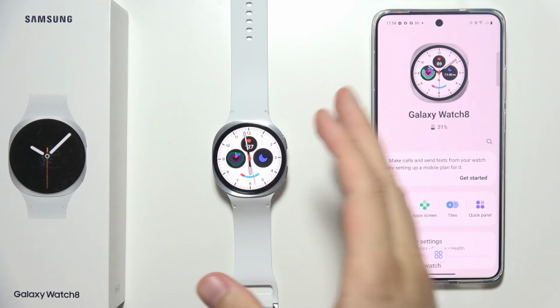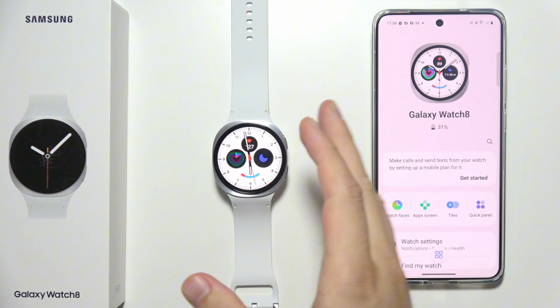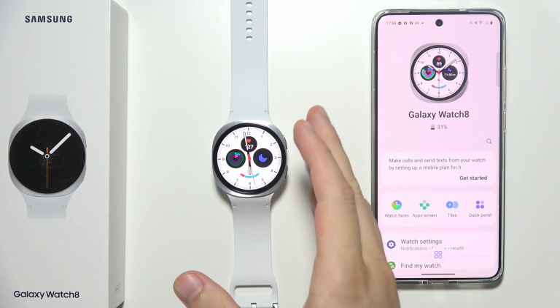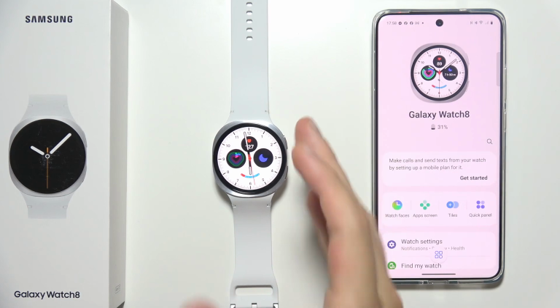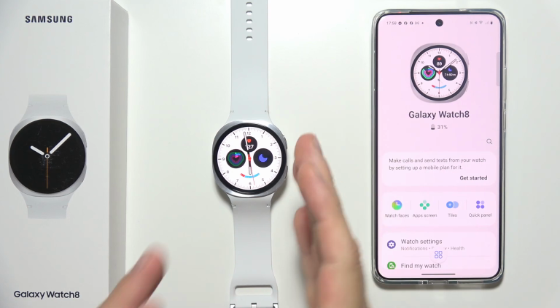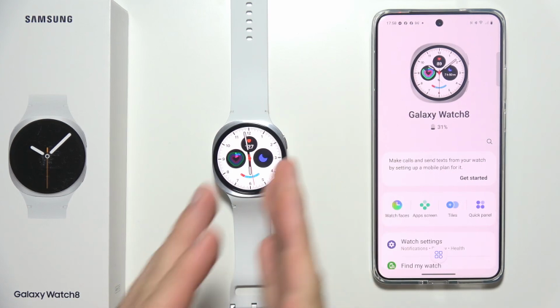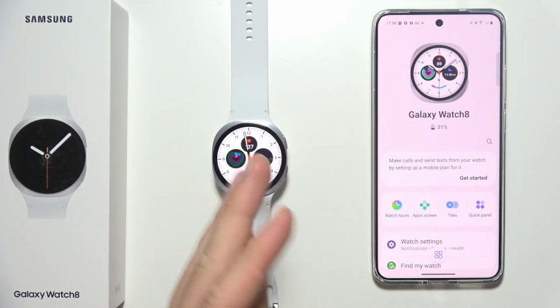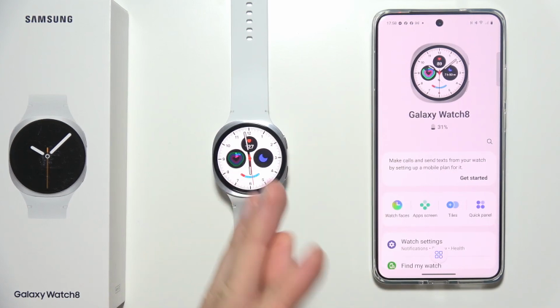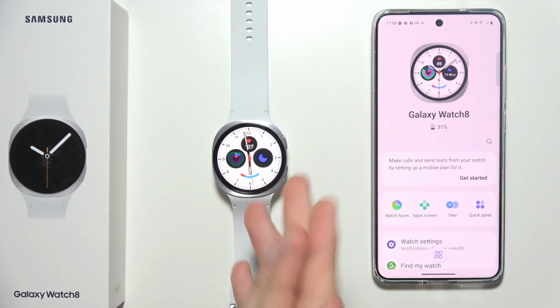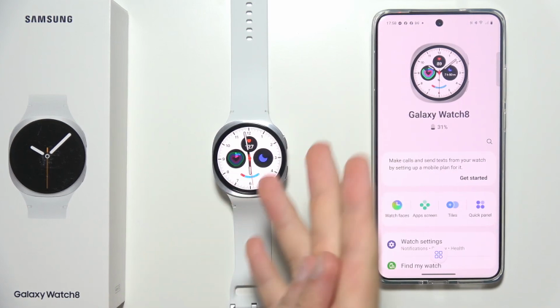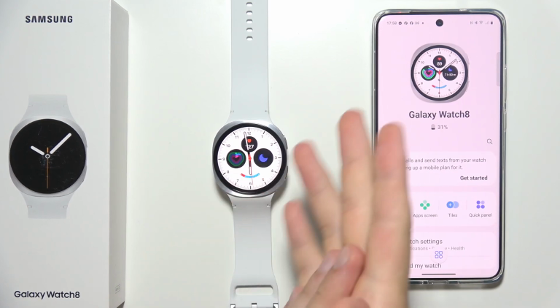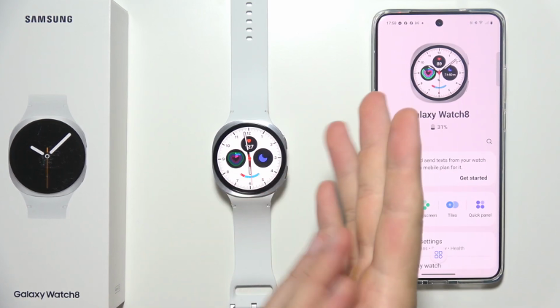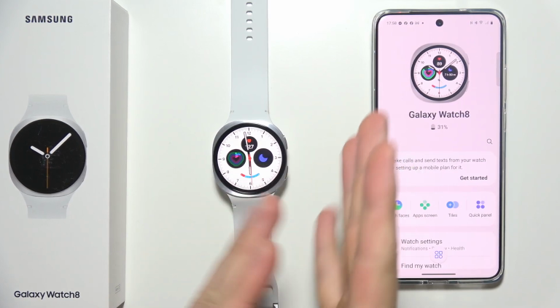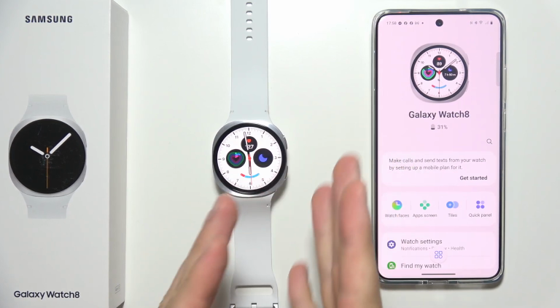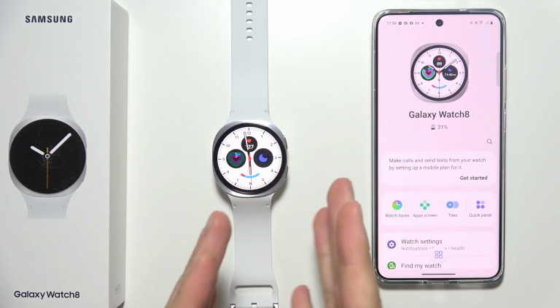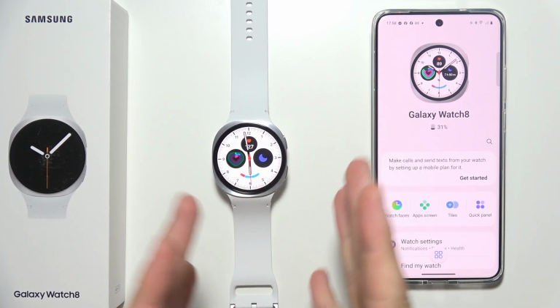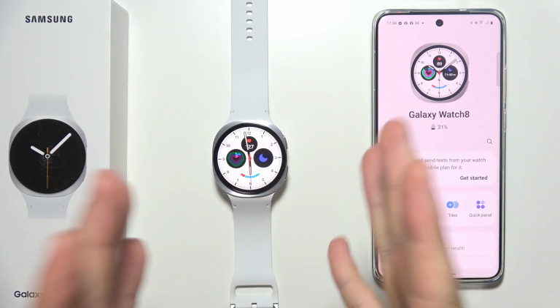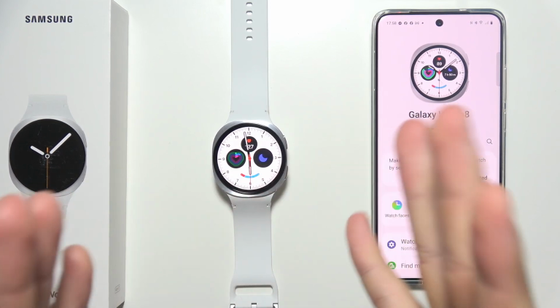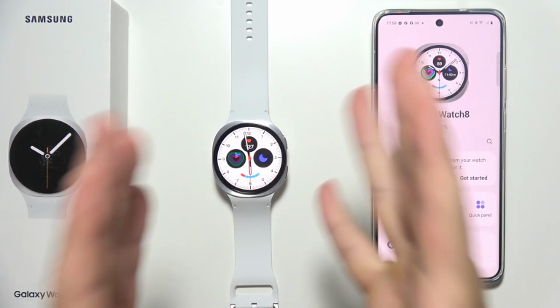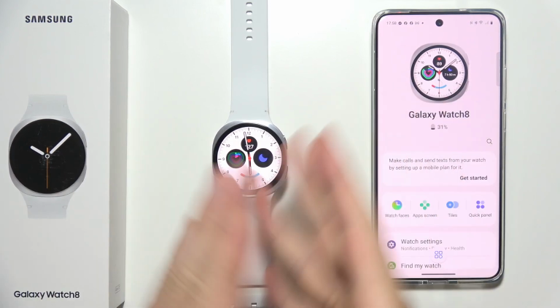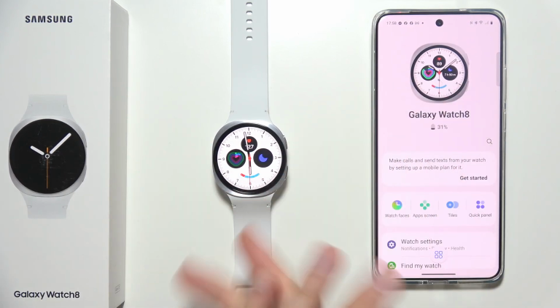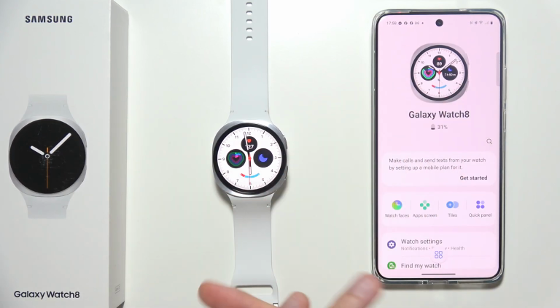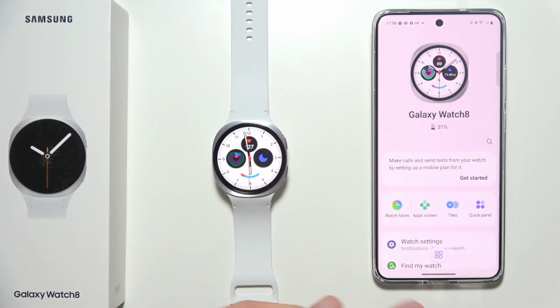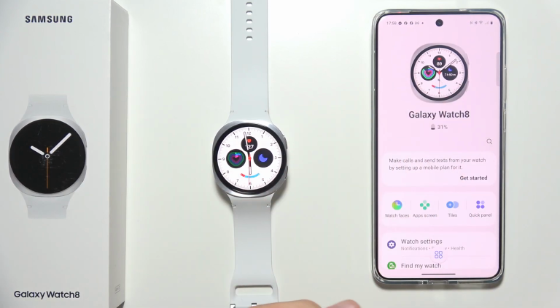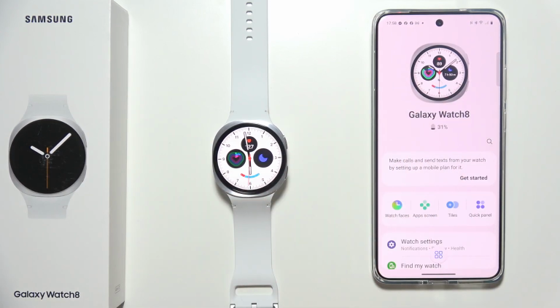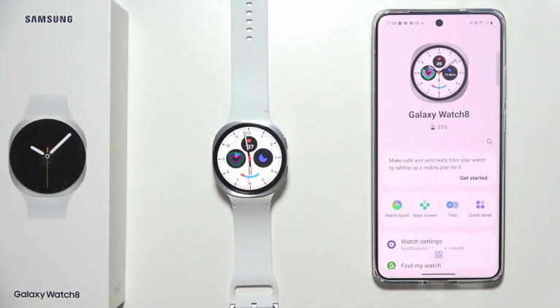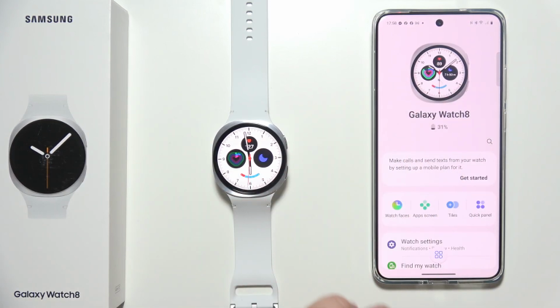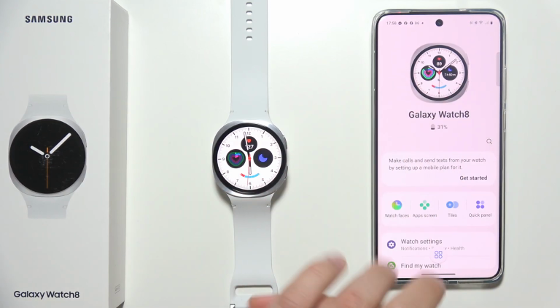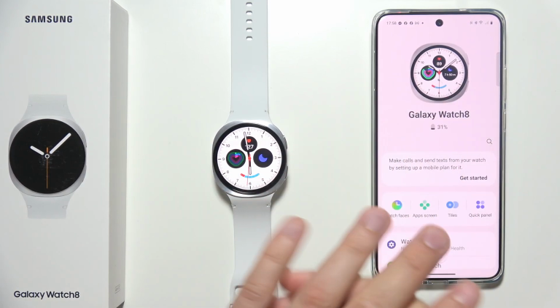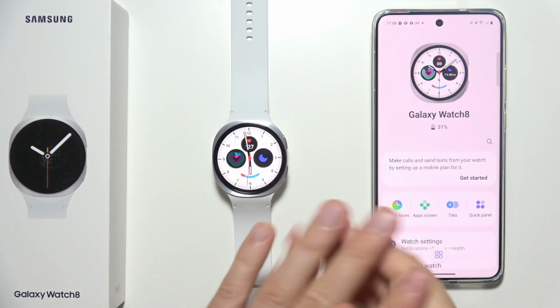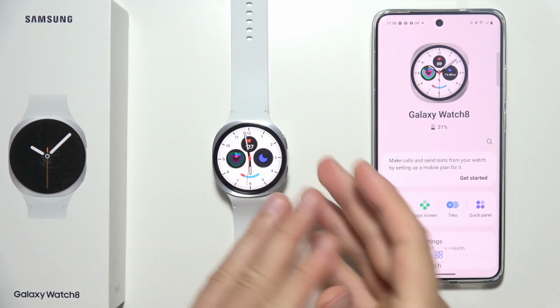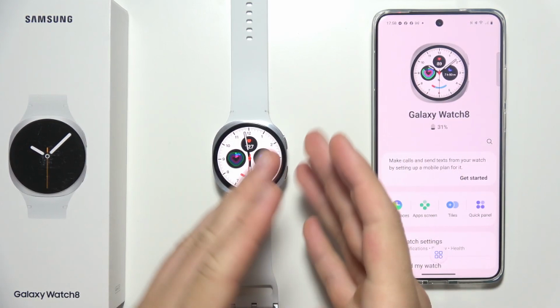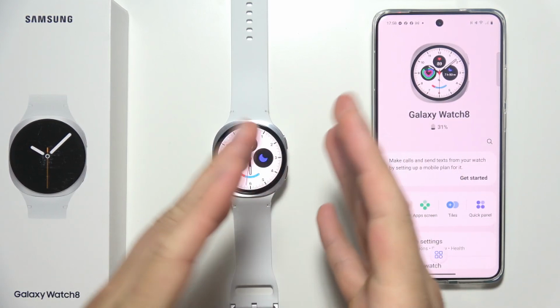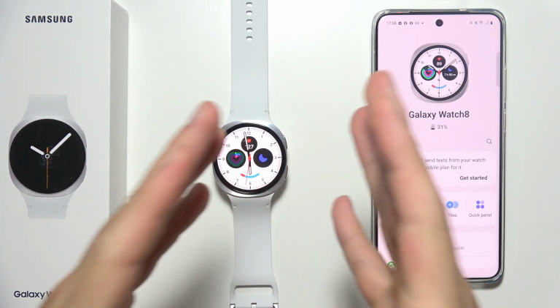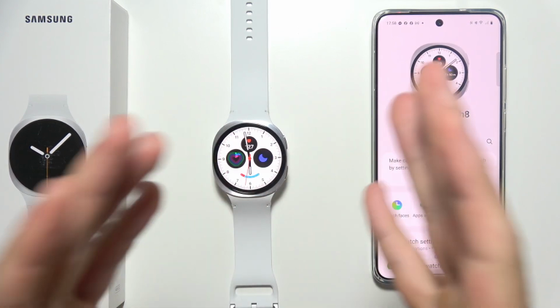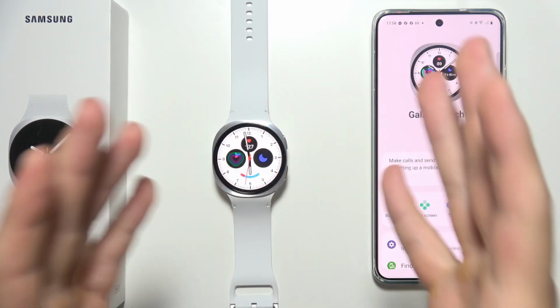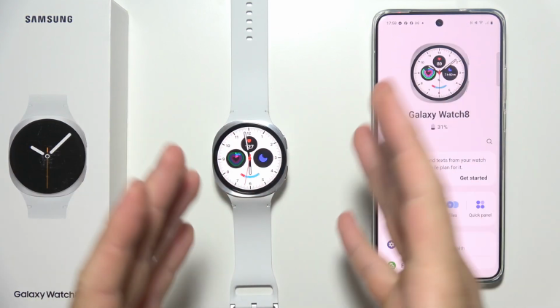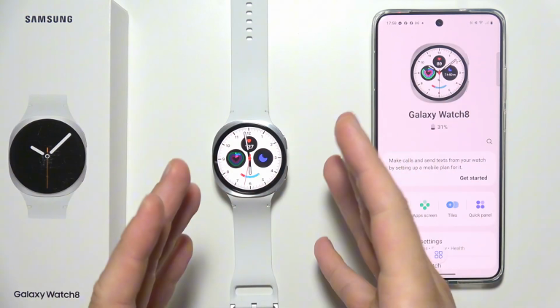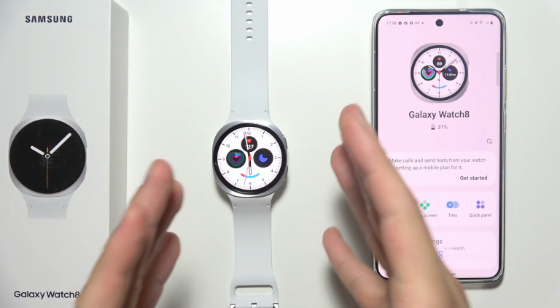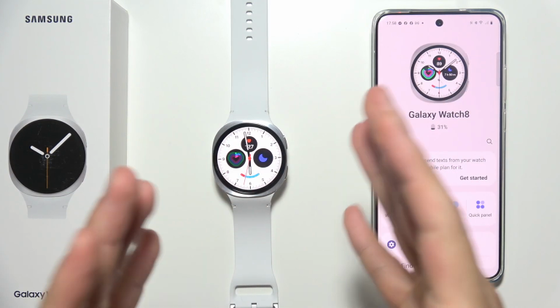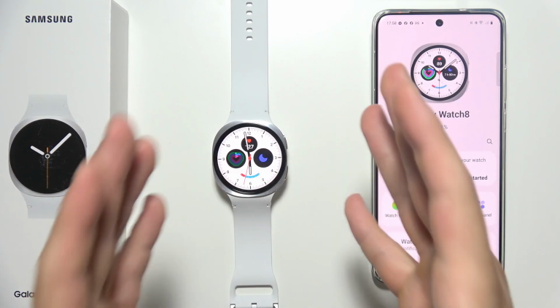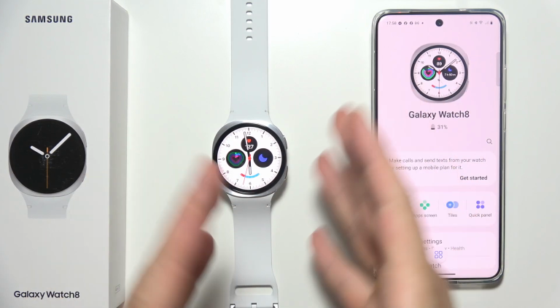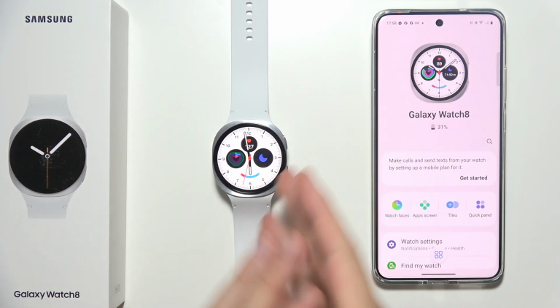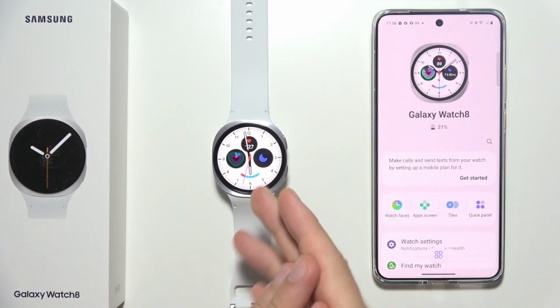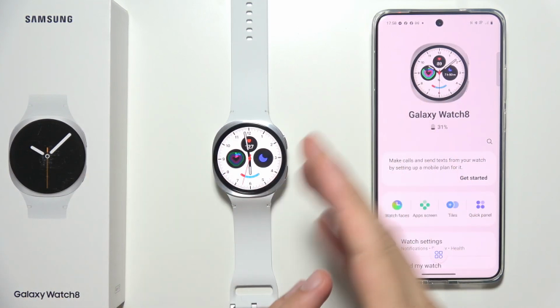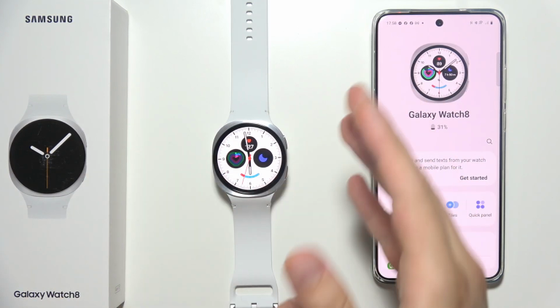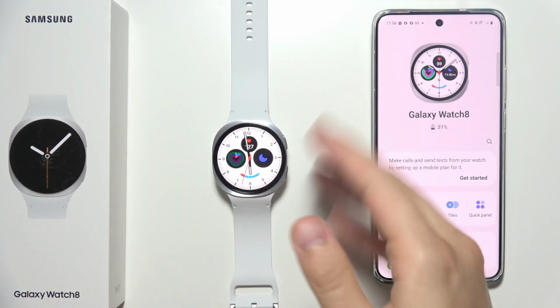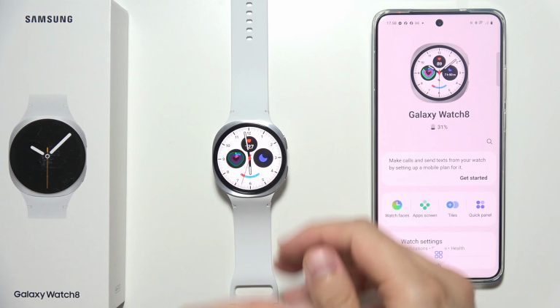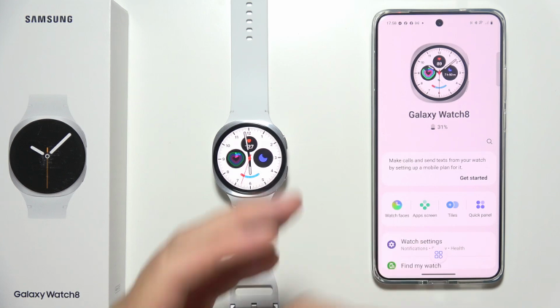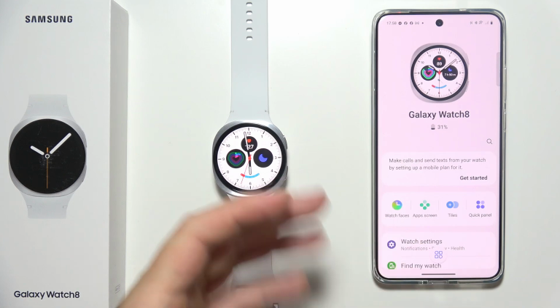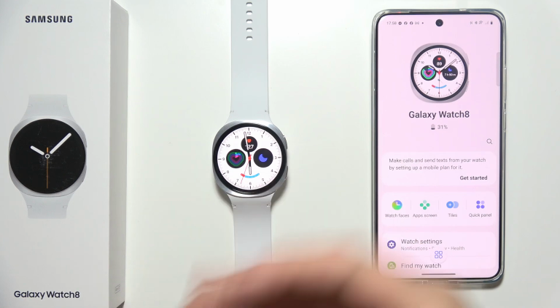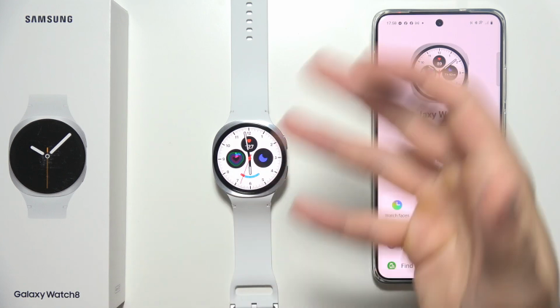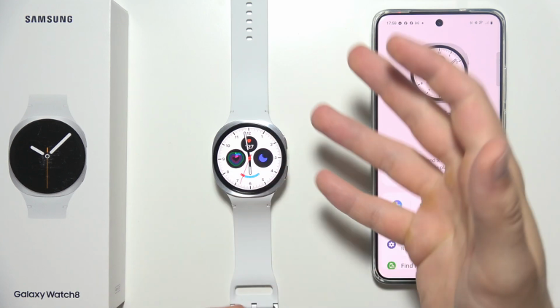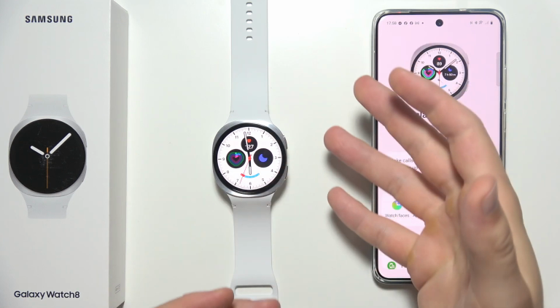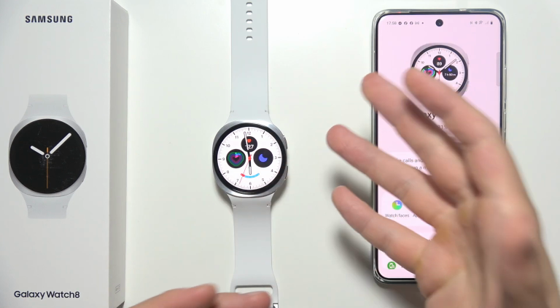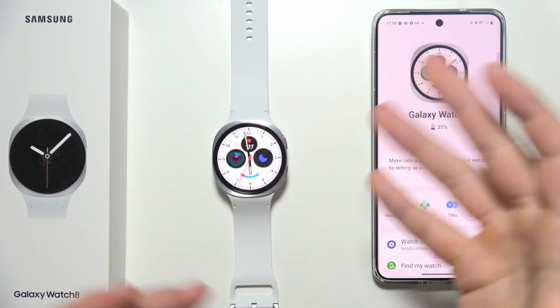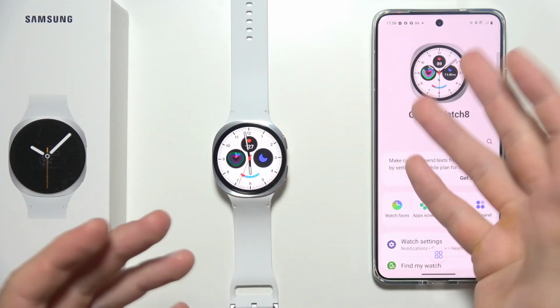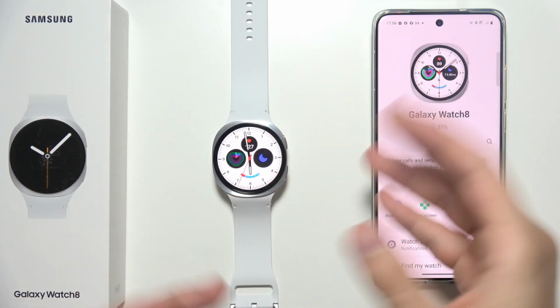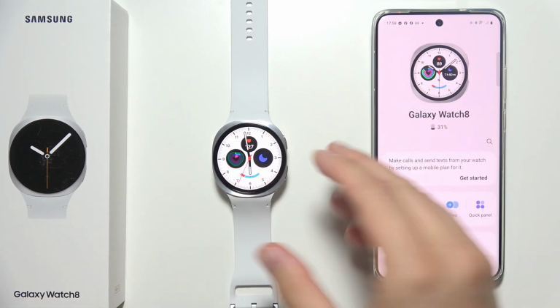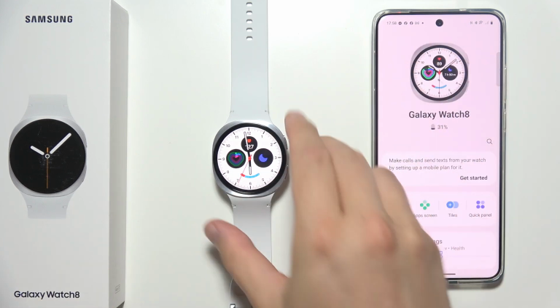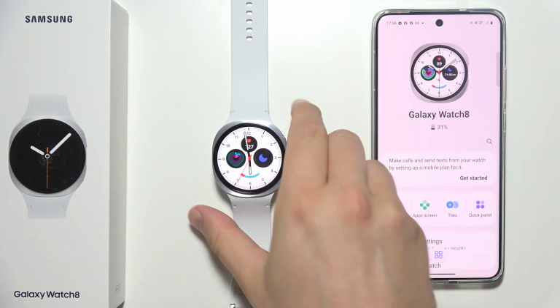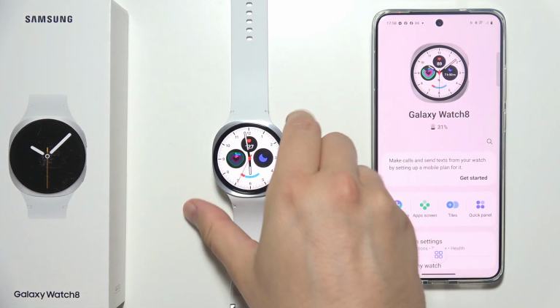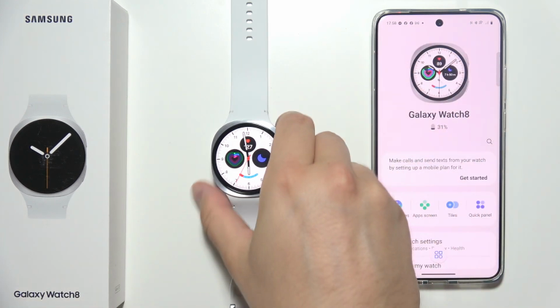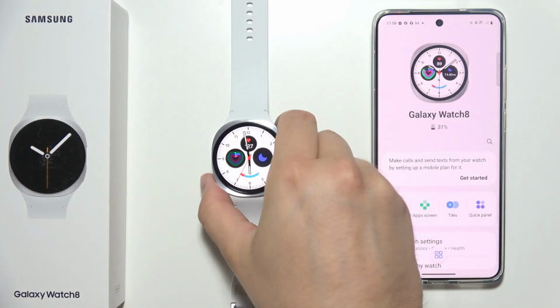Let me show you how to fix the issue when your Samsung Galaxy Watch 8 cannot detect or measure your sleep.